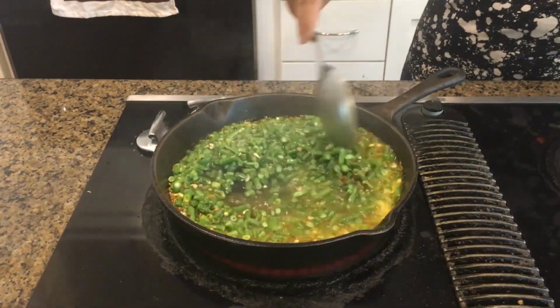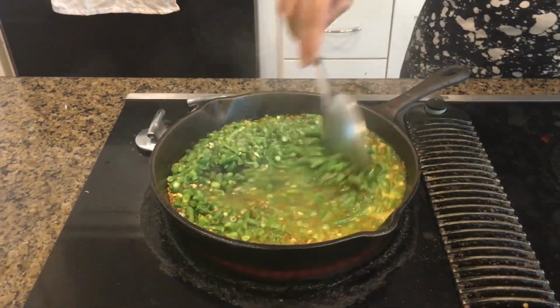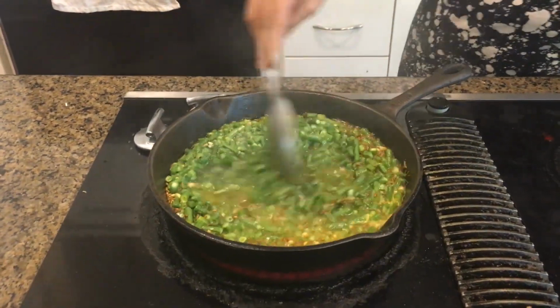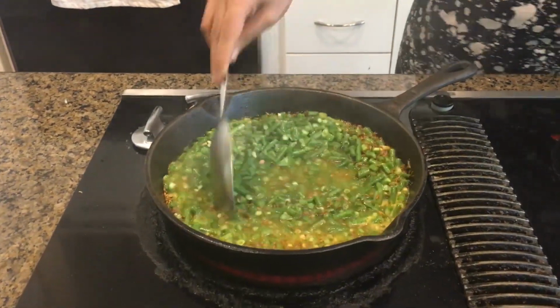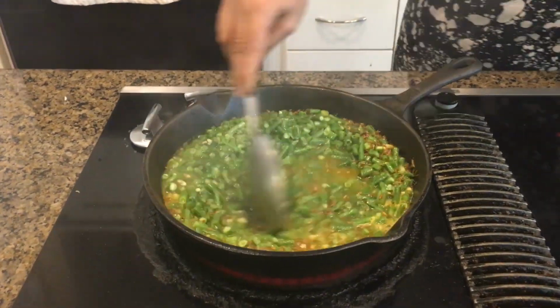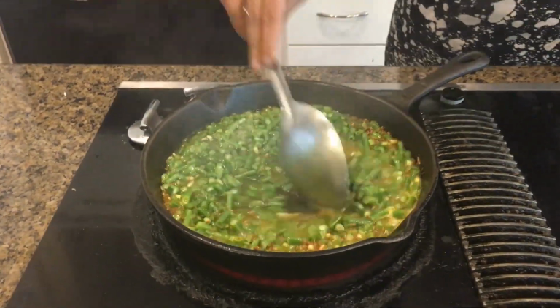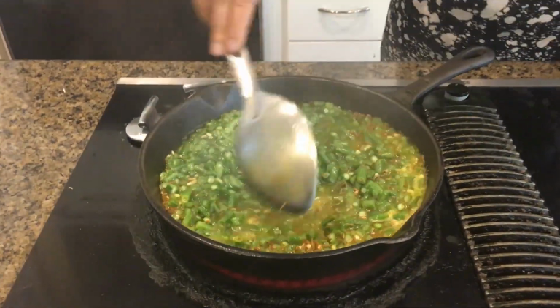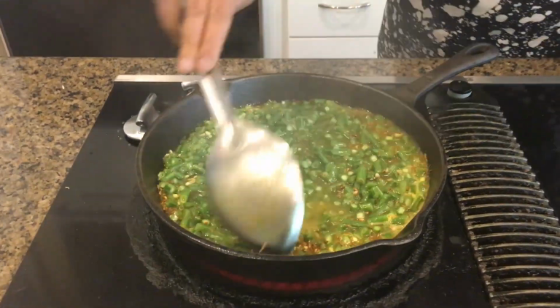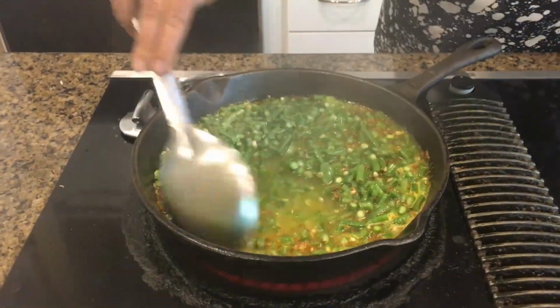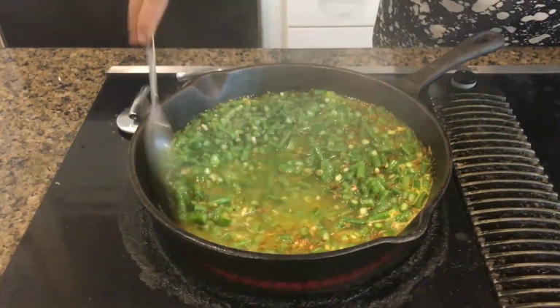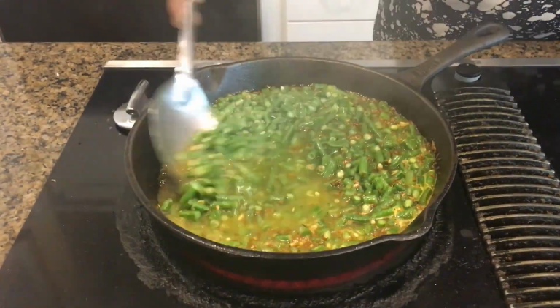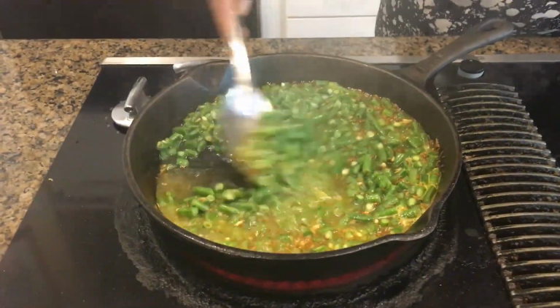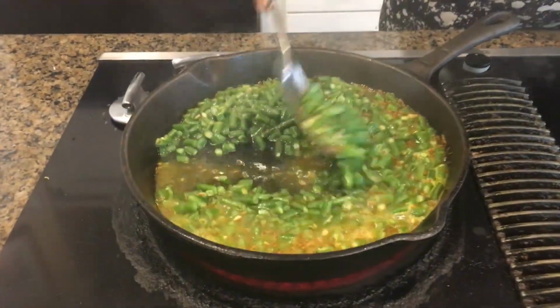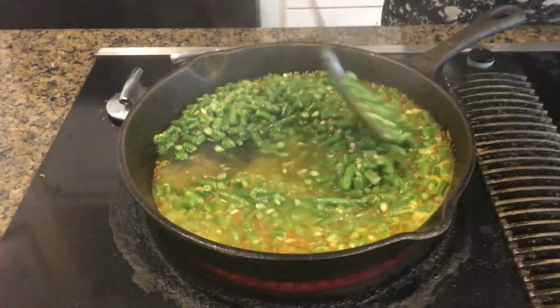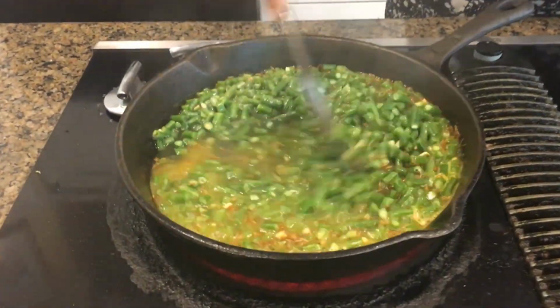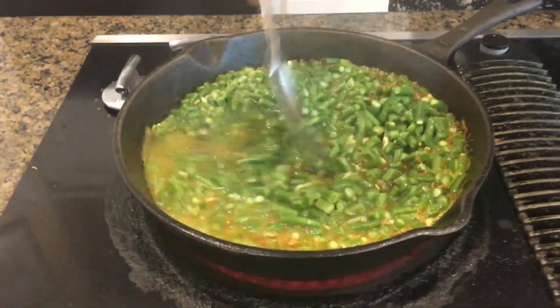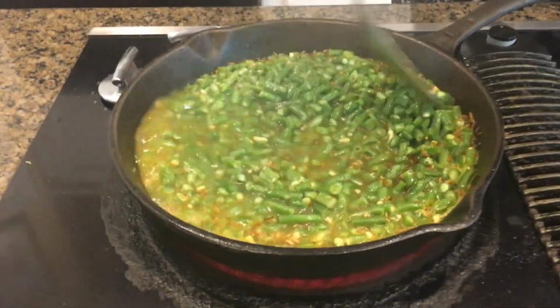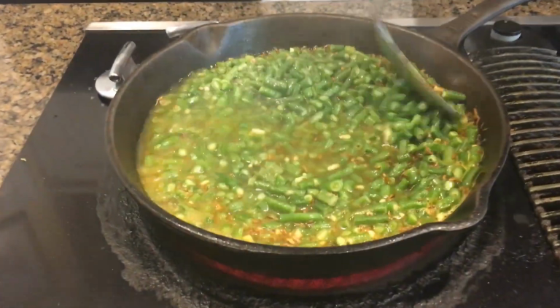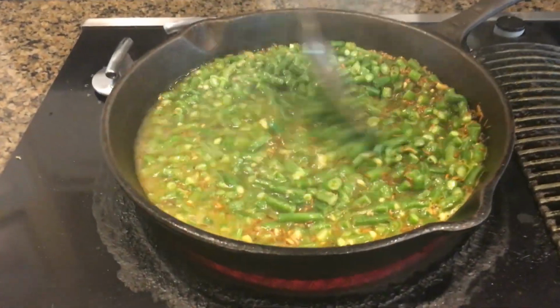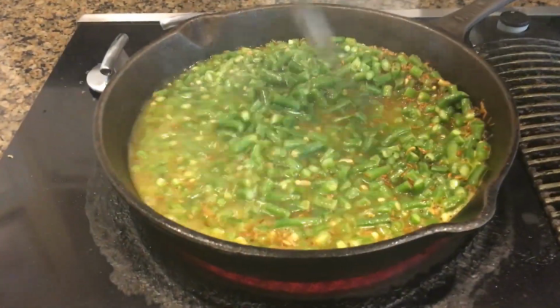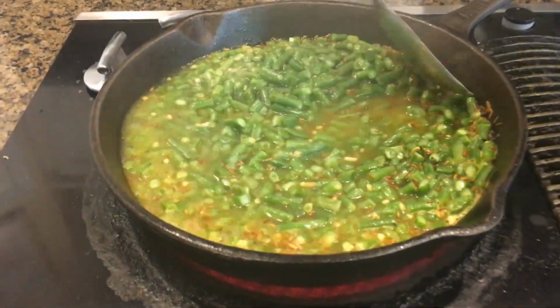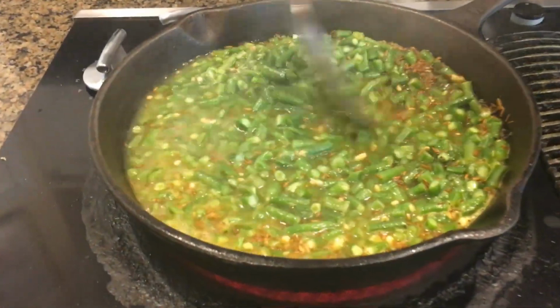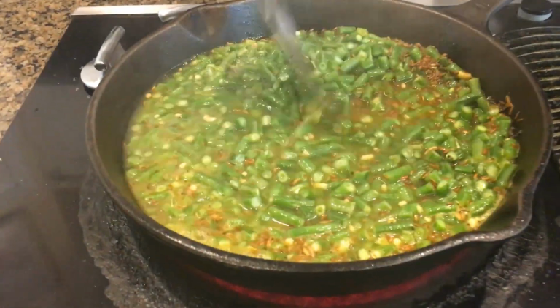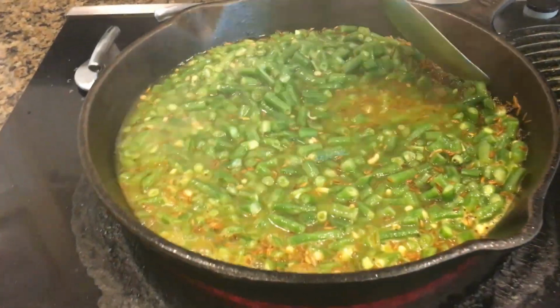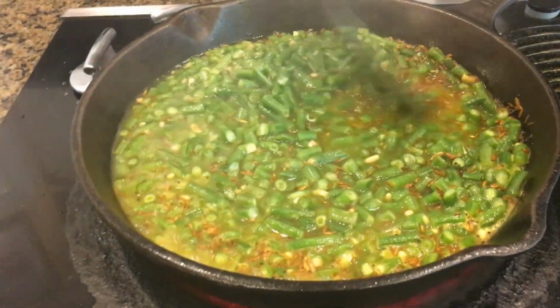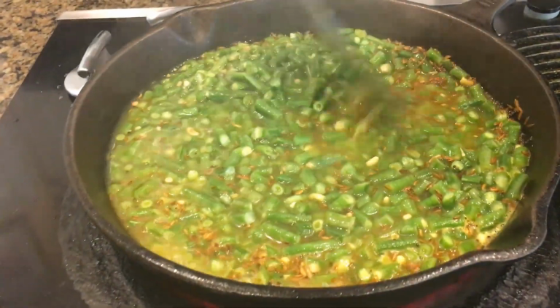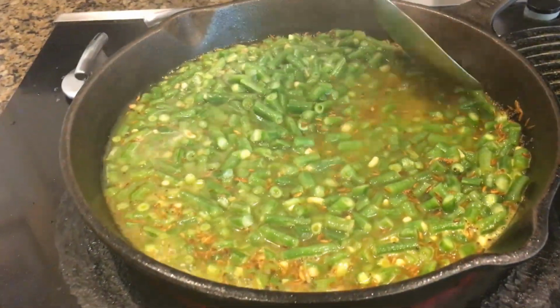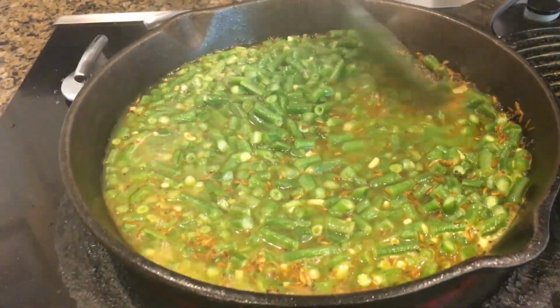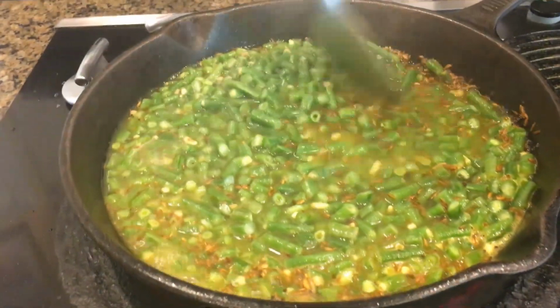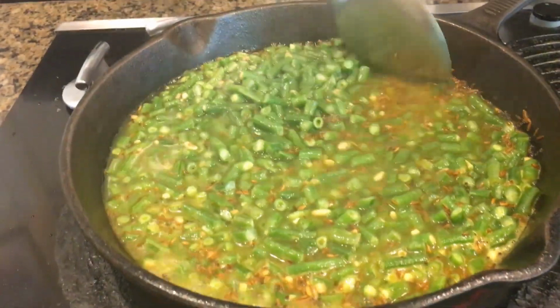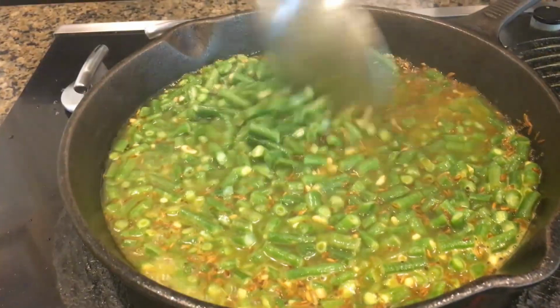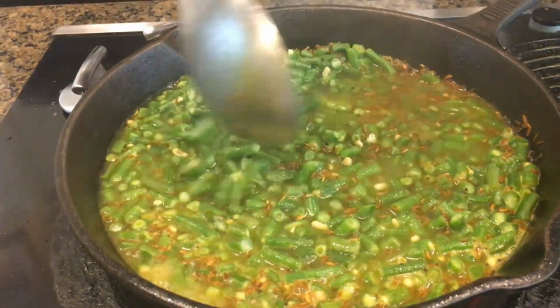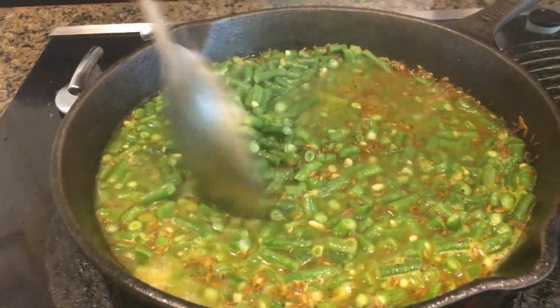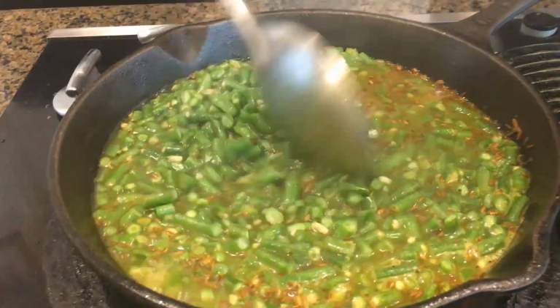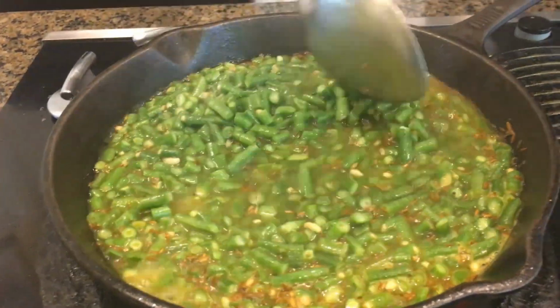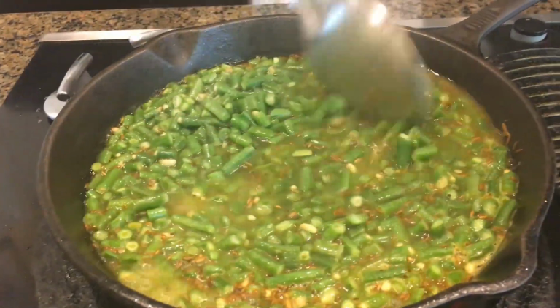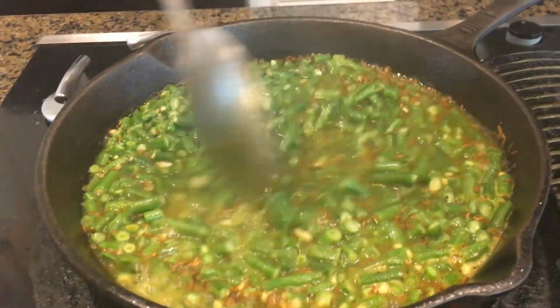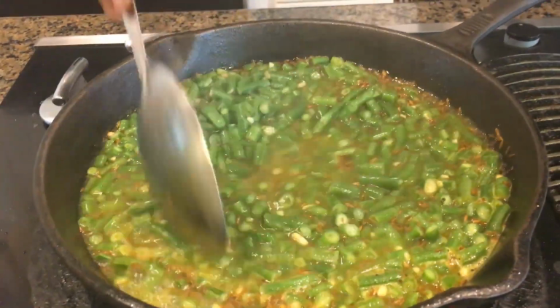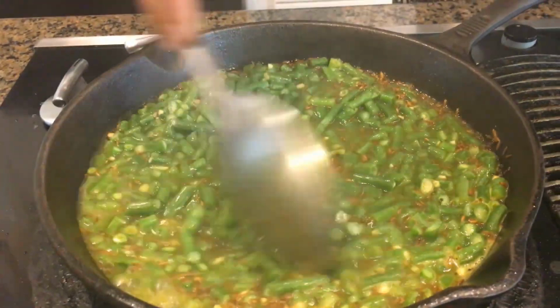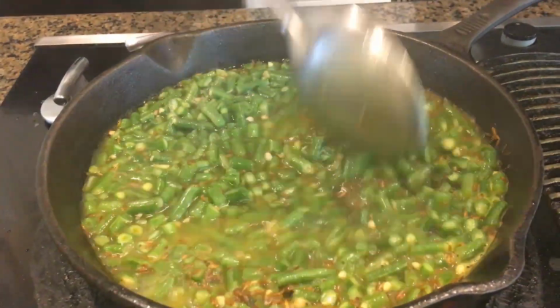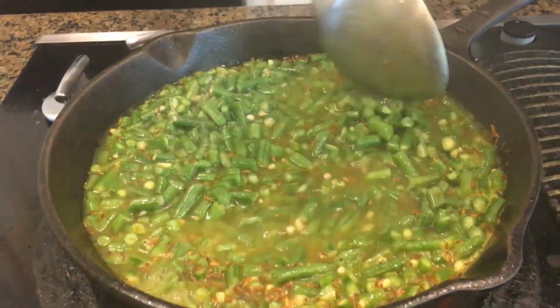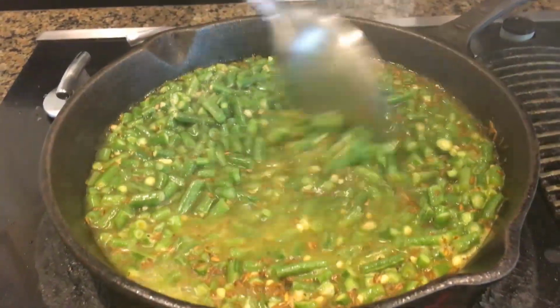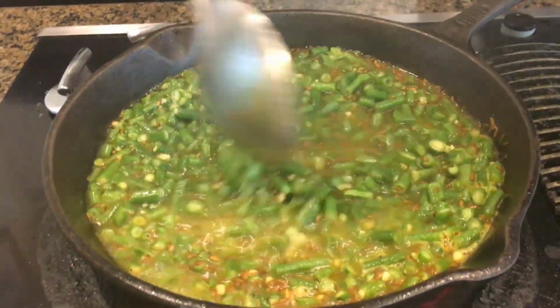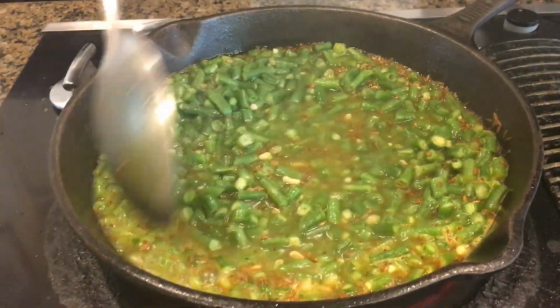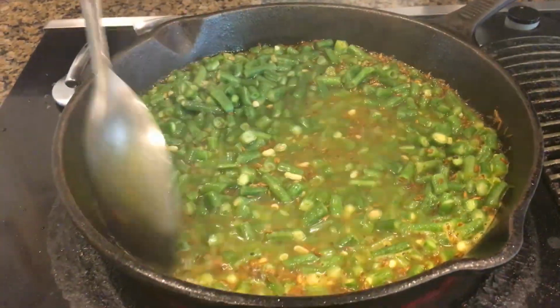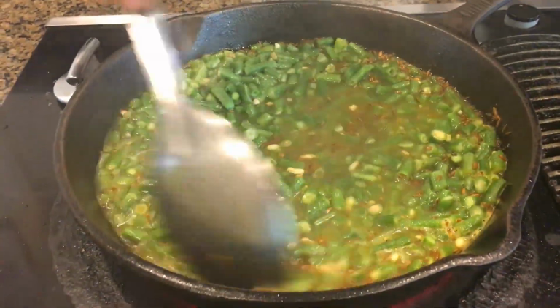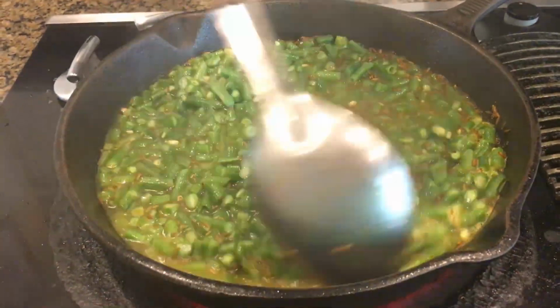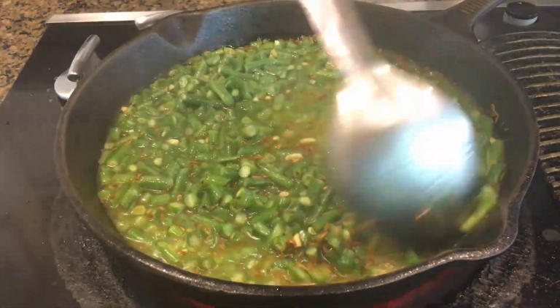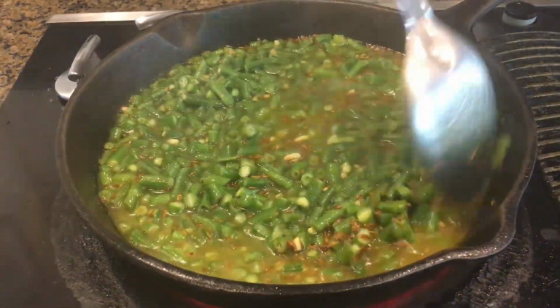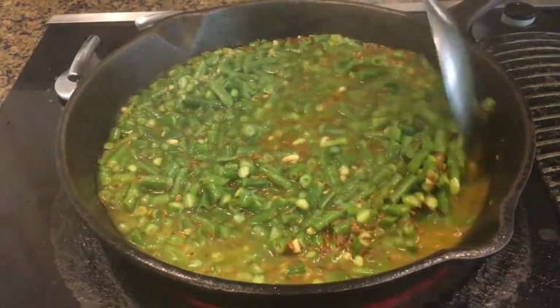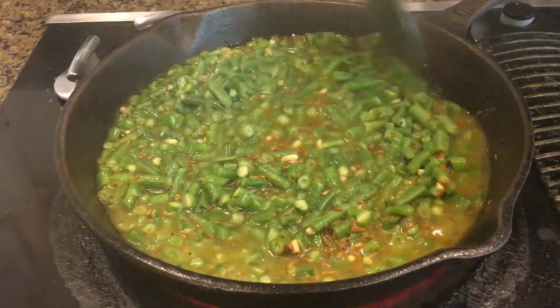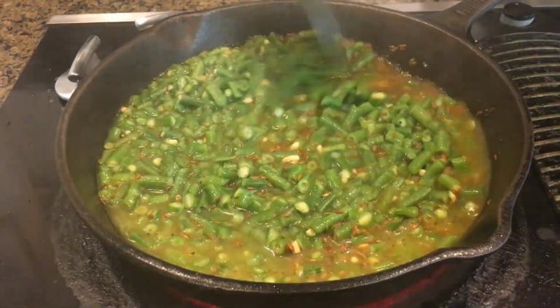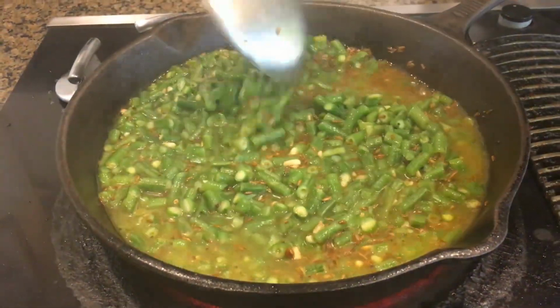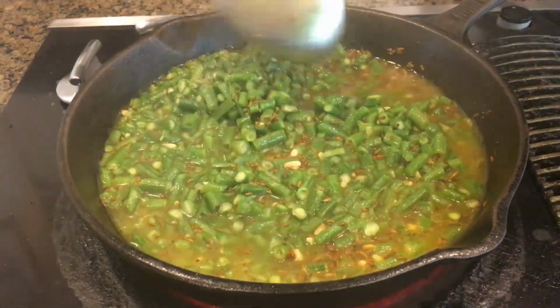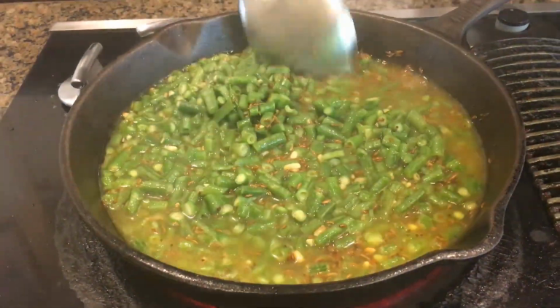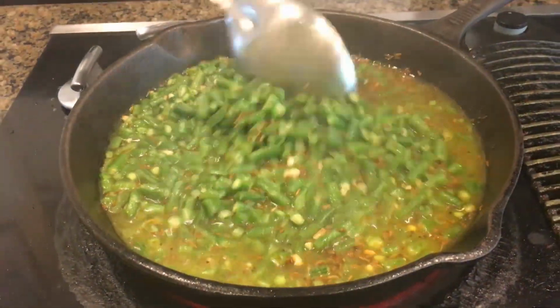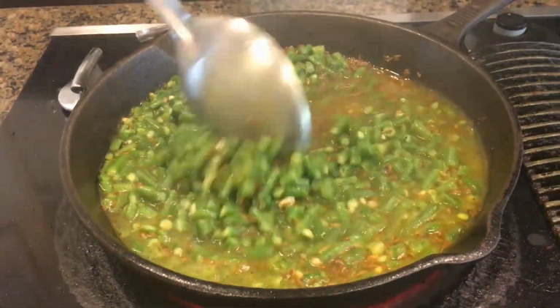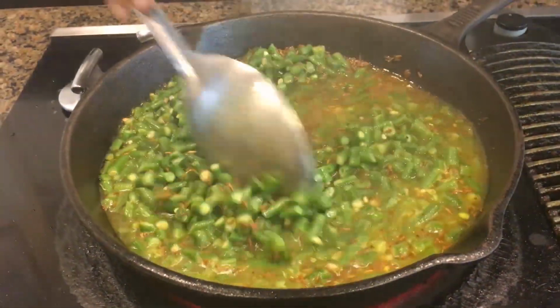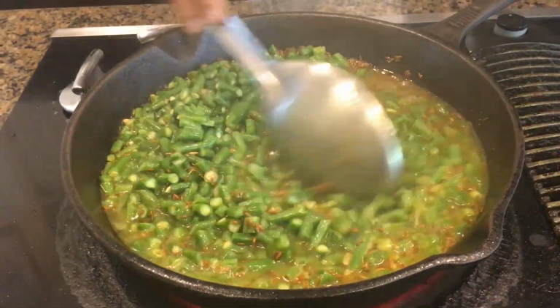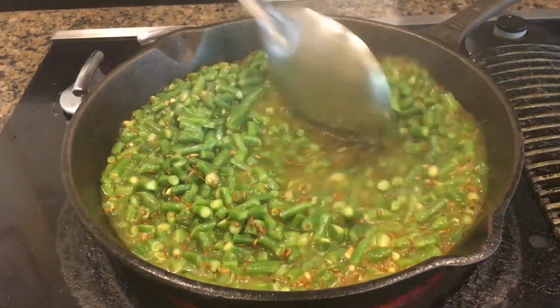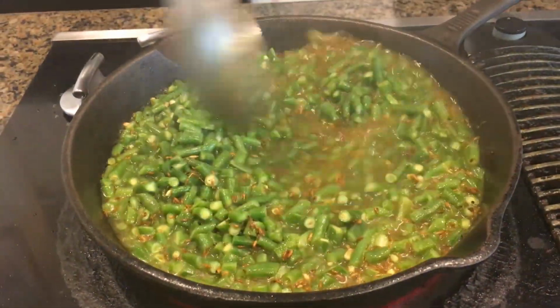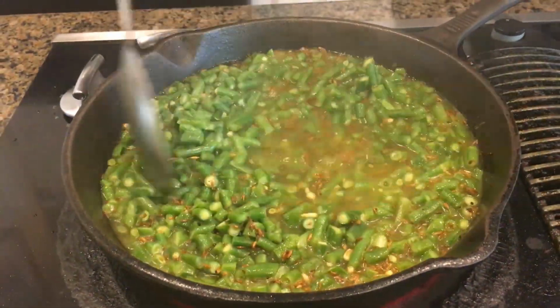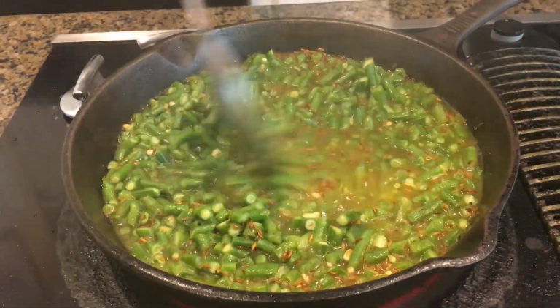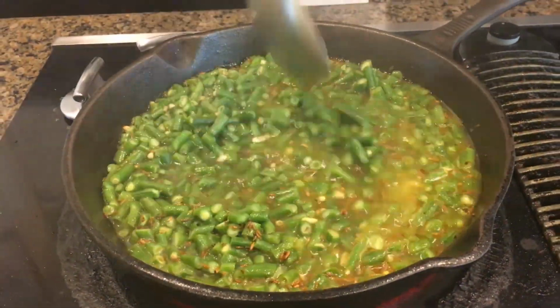Although the beans are well boiled, I'm going to let them cook for another five minutes just to blend everything in with the other ingredients.